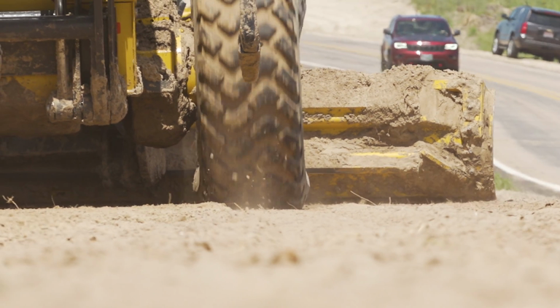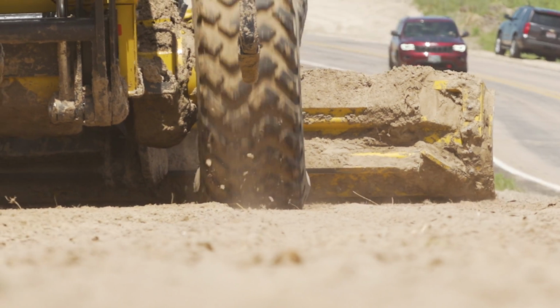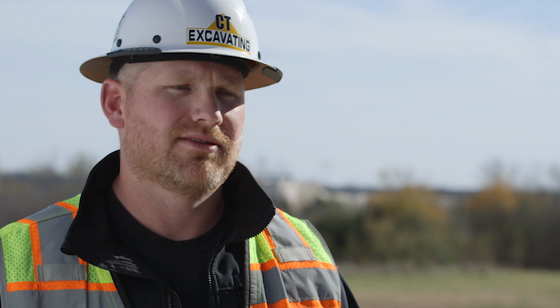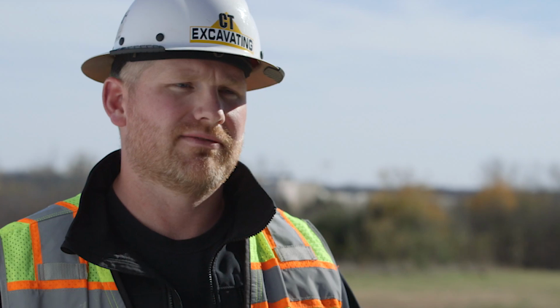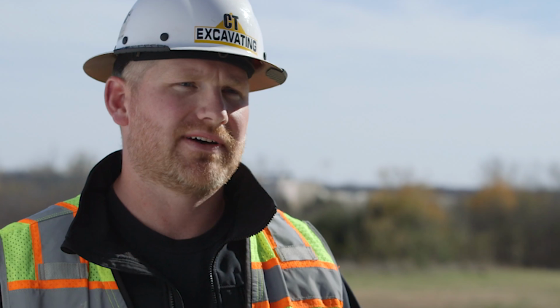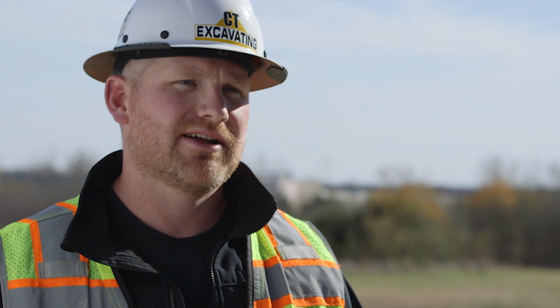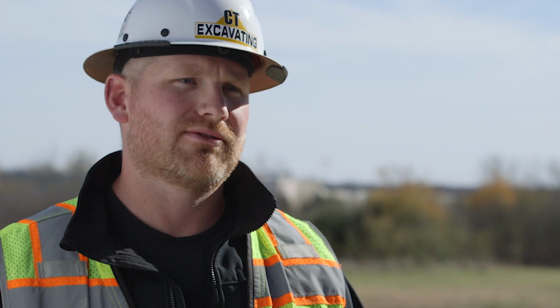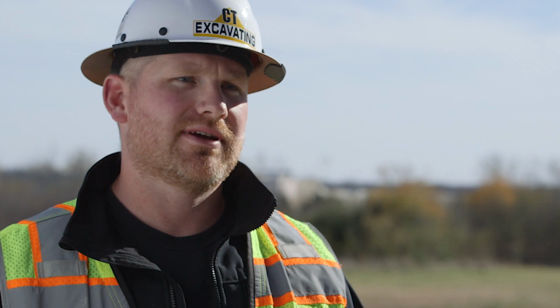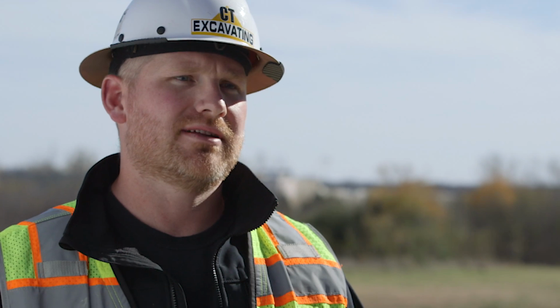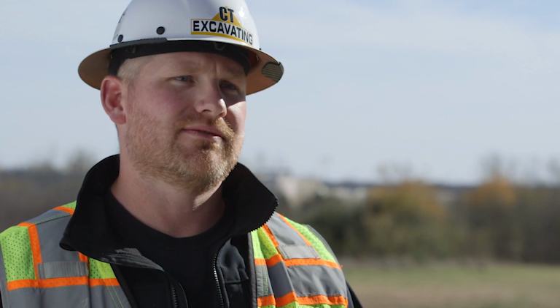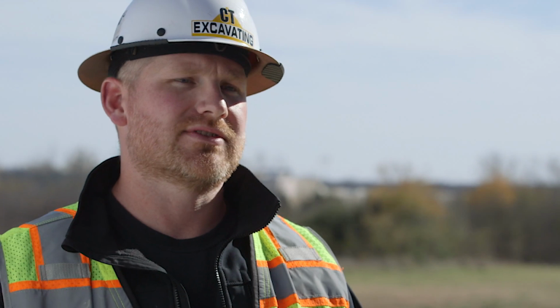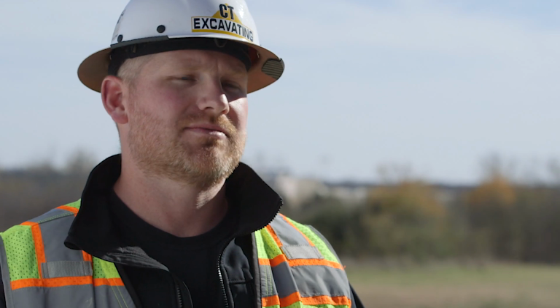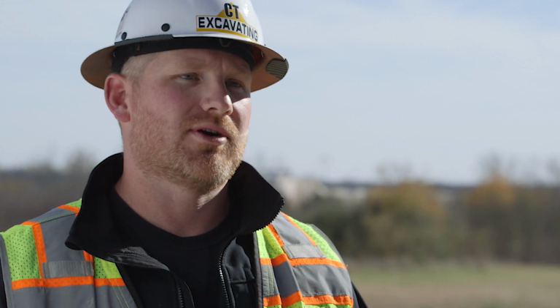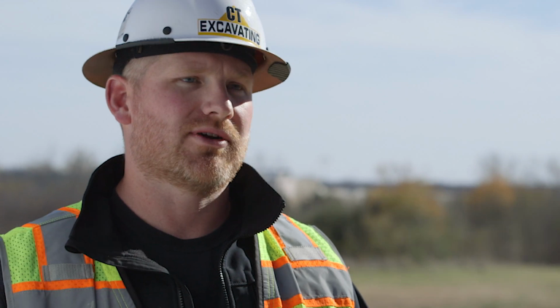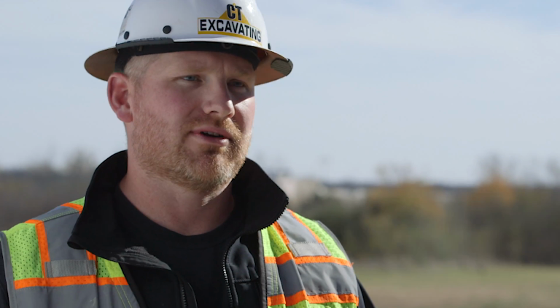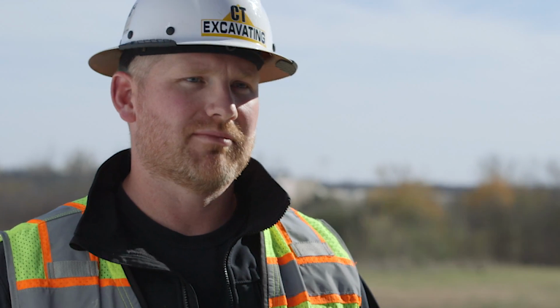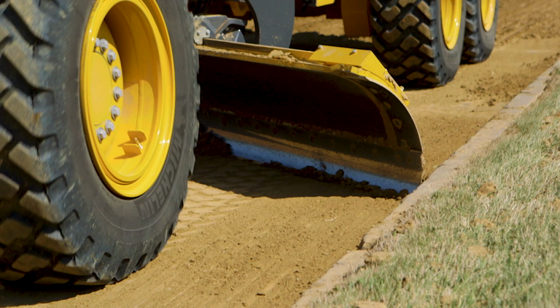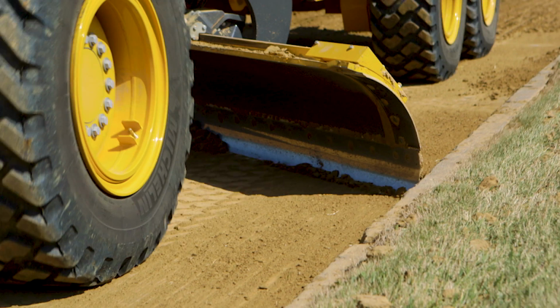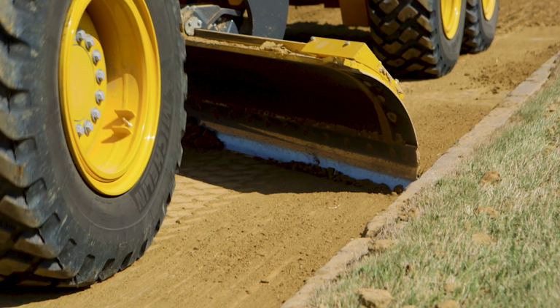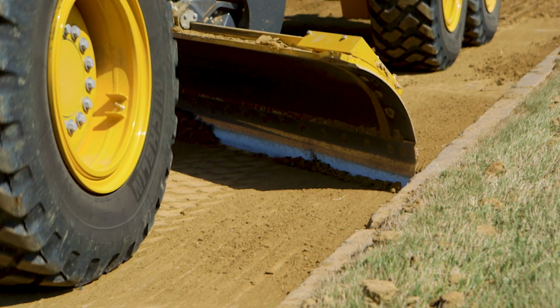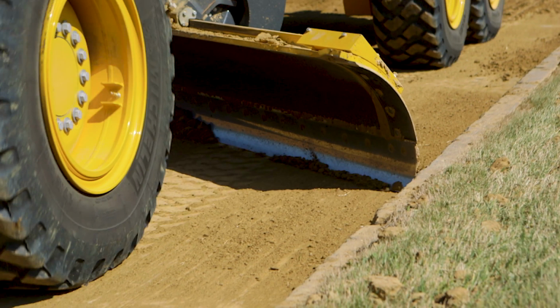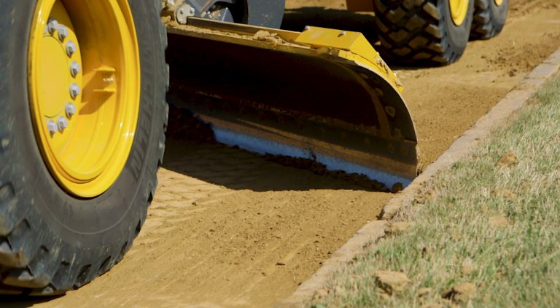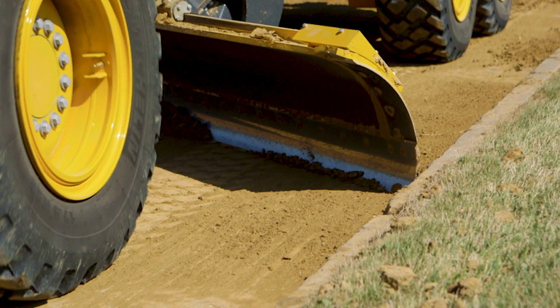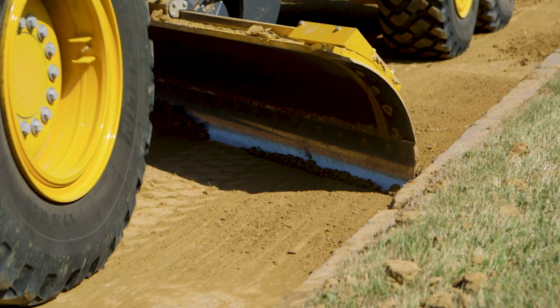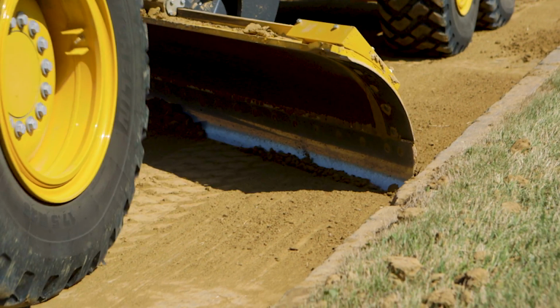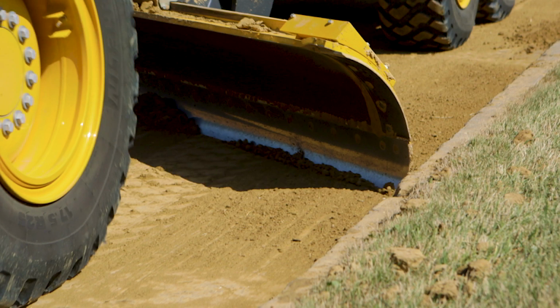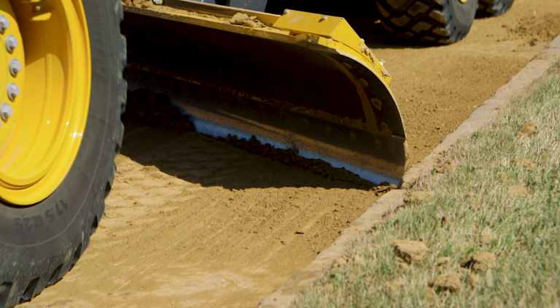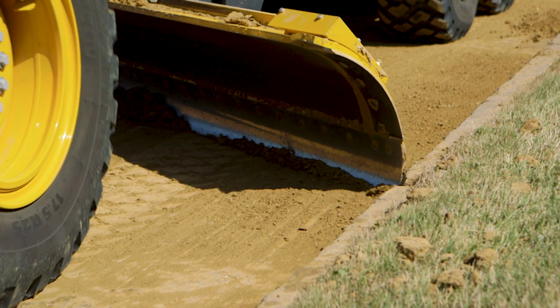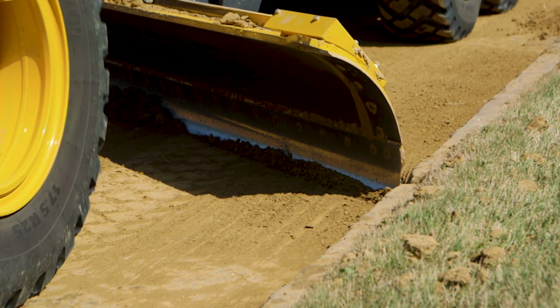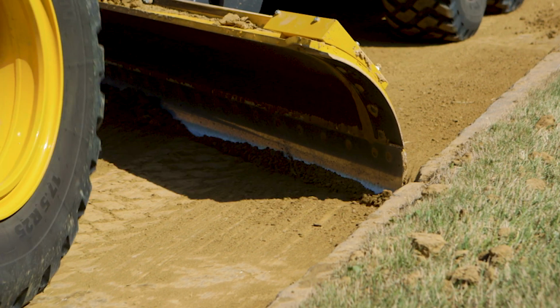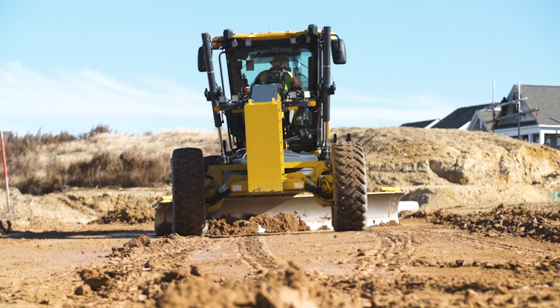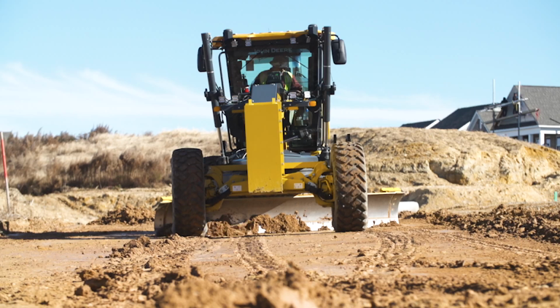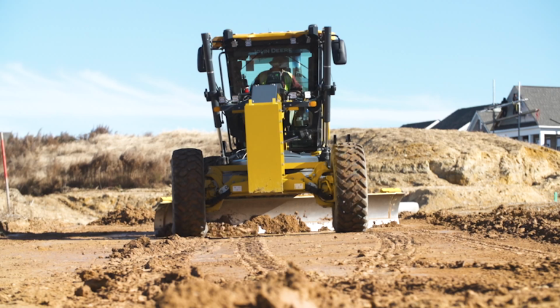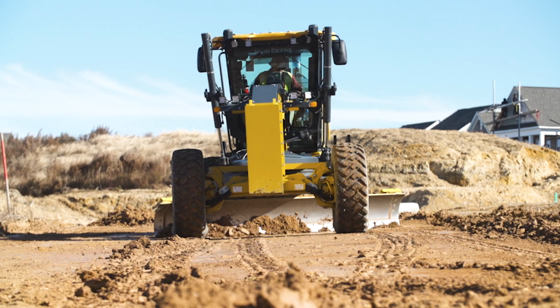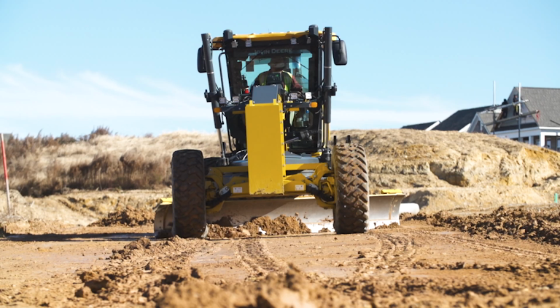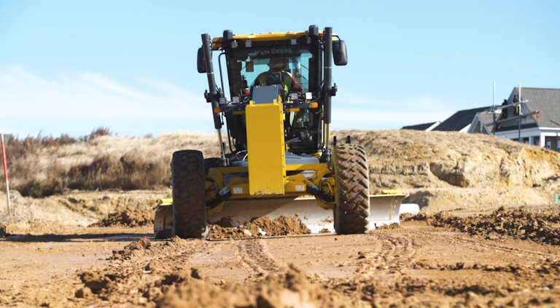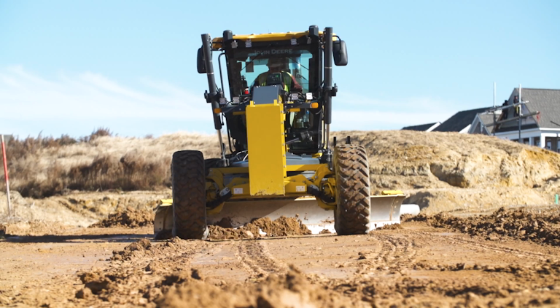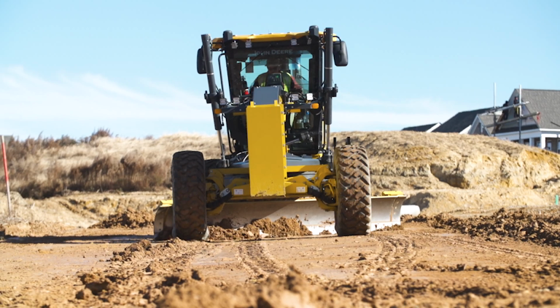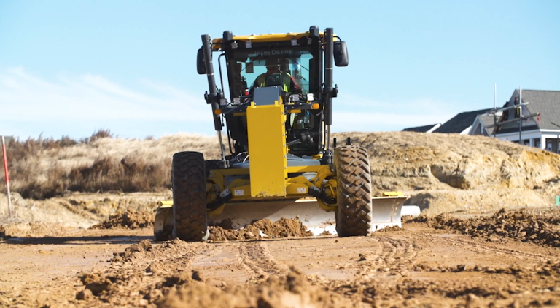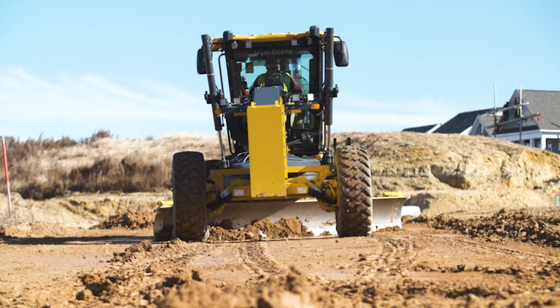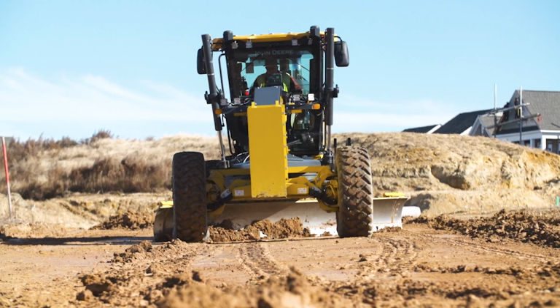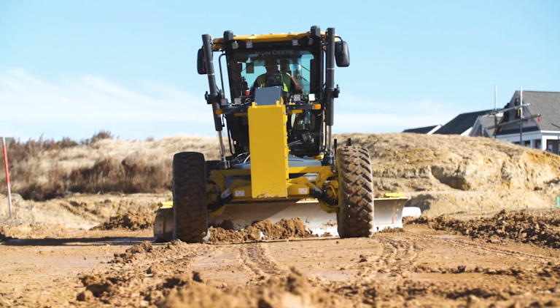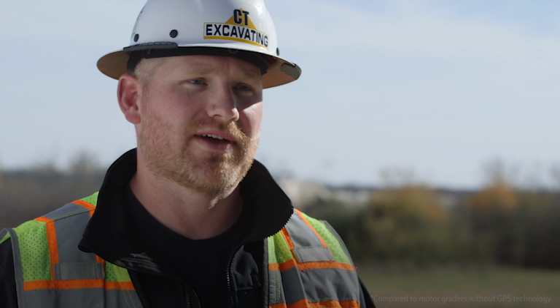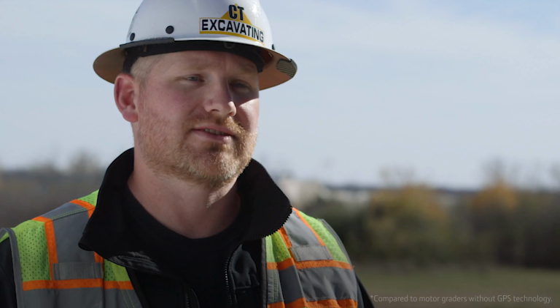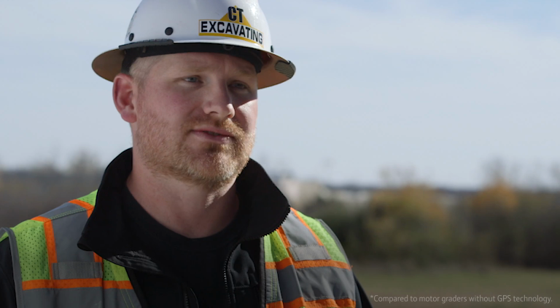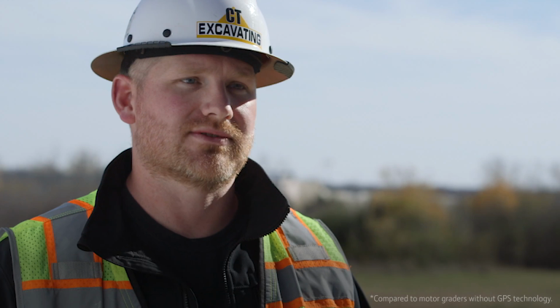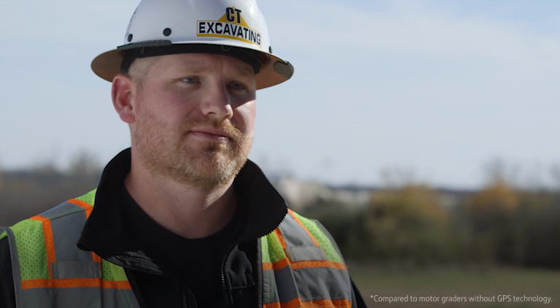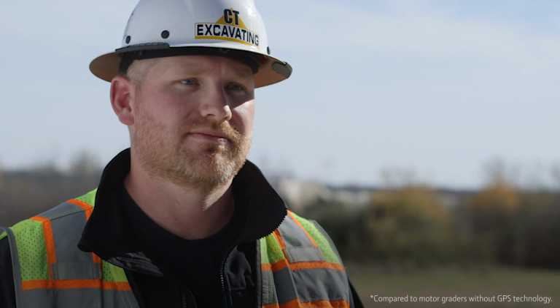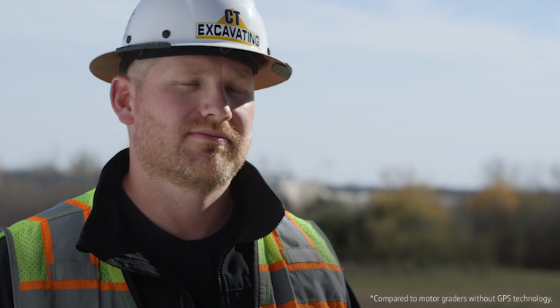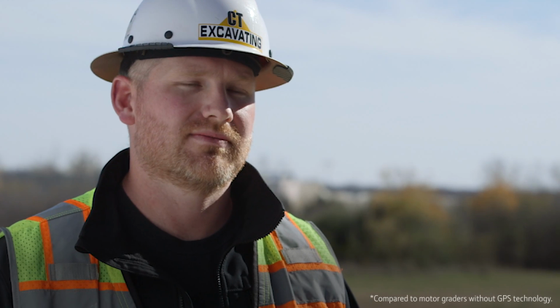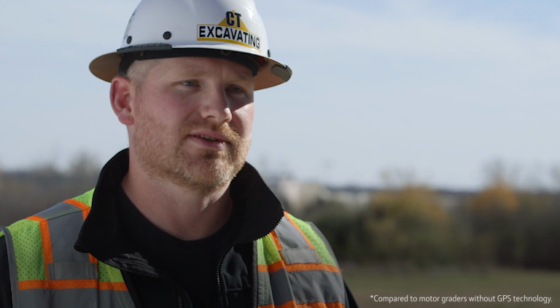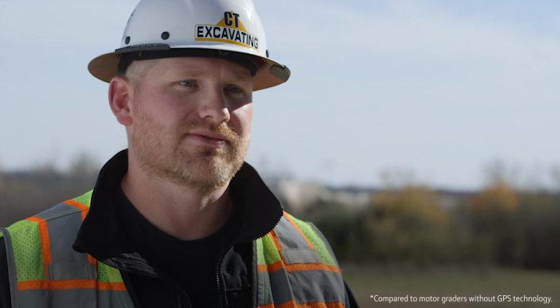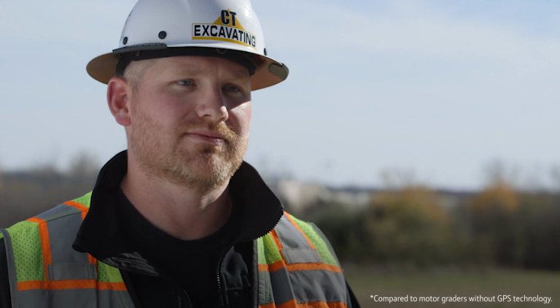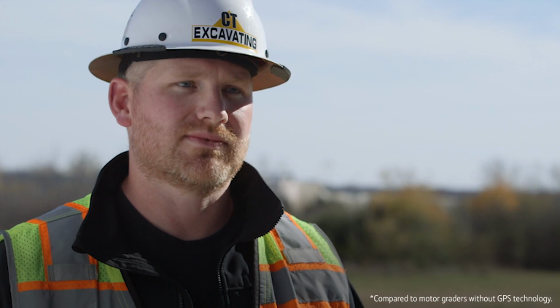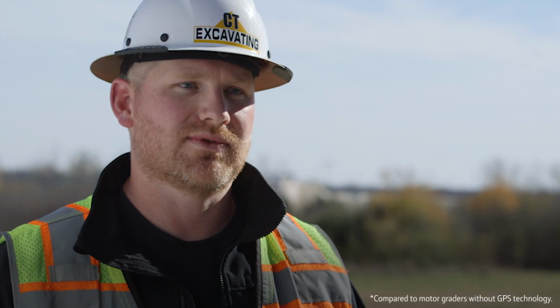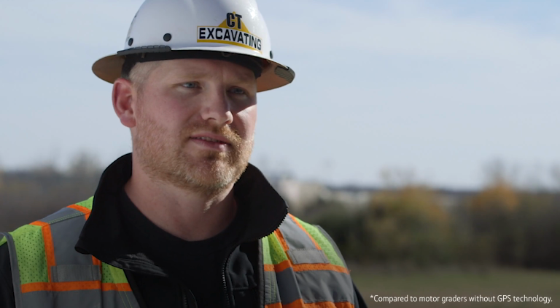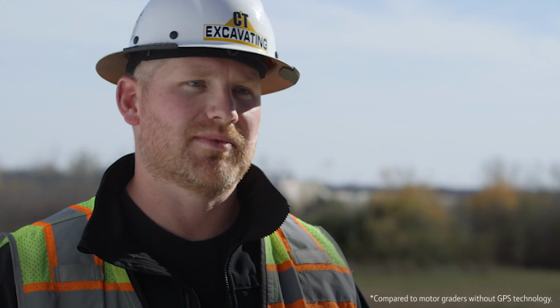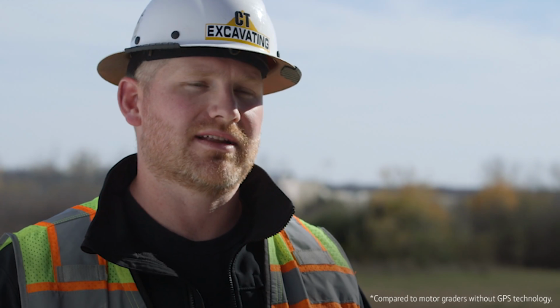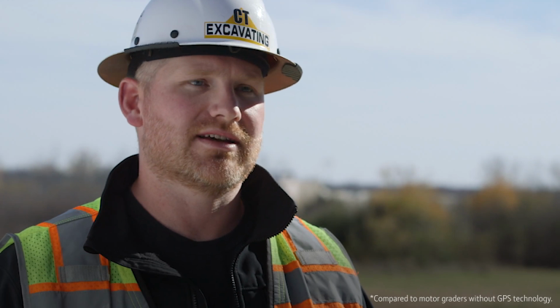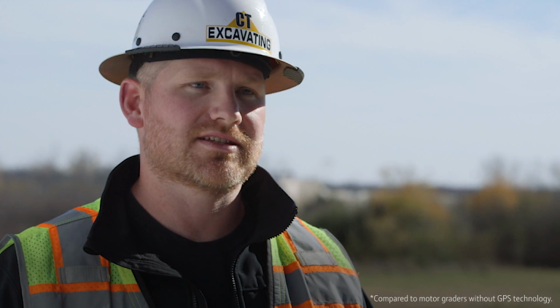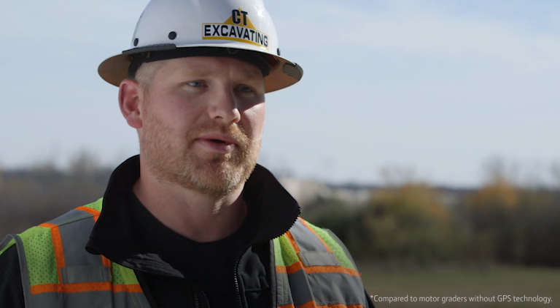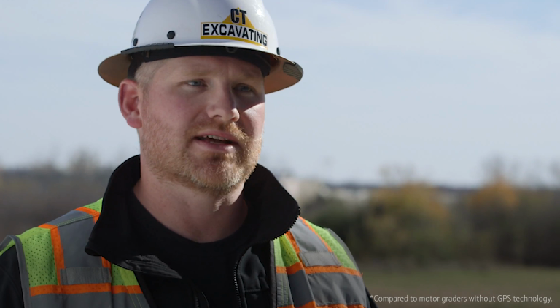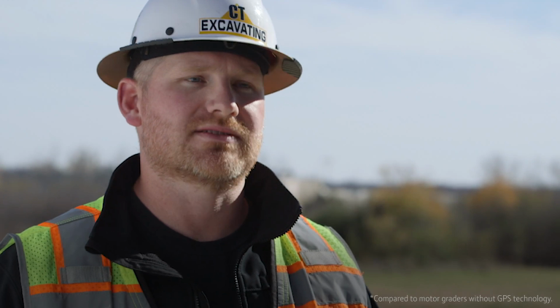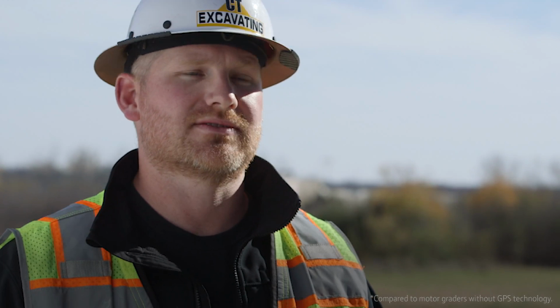The fine grade of the Smart Grade motor grader is fantastic and it just makes the job go a lot faster. You have to make less passes.